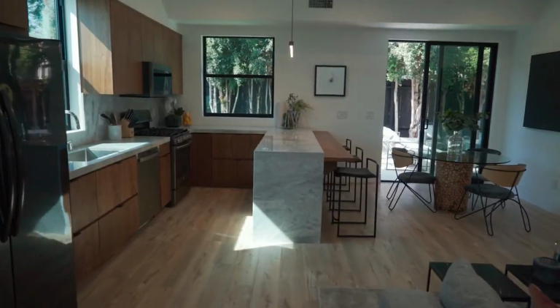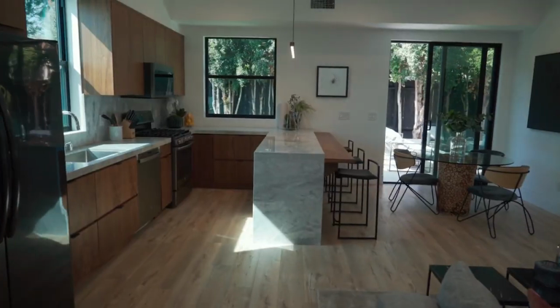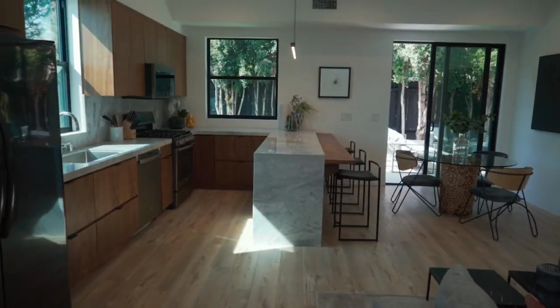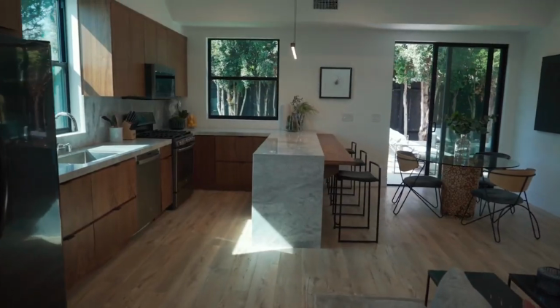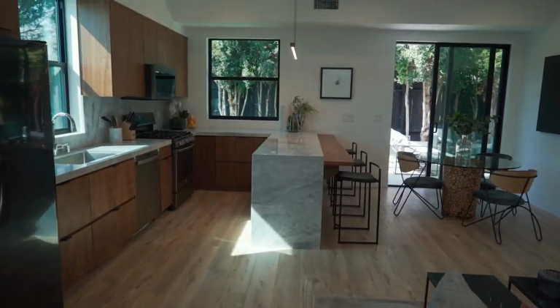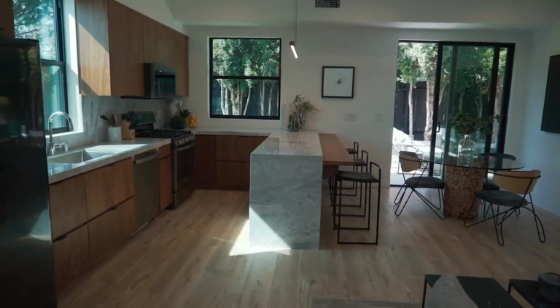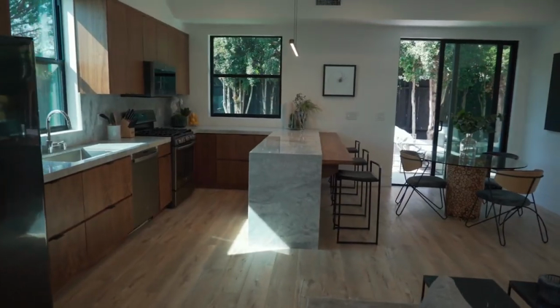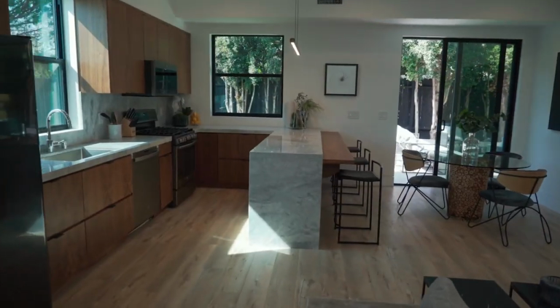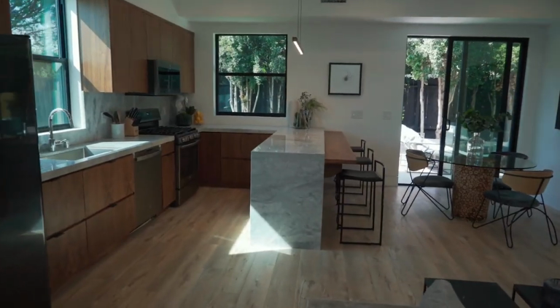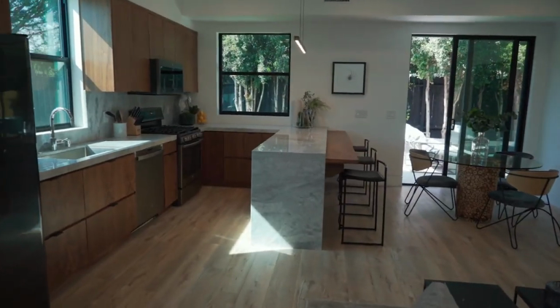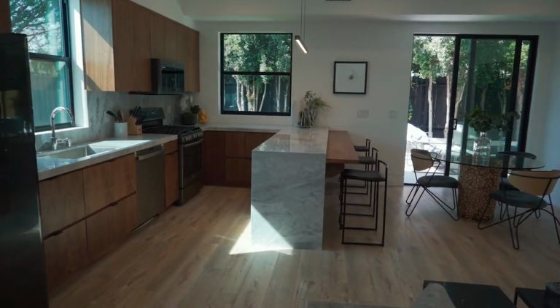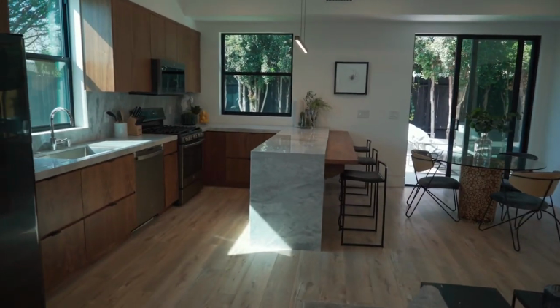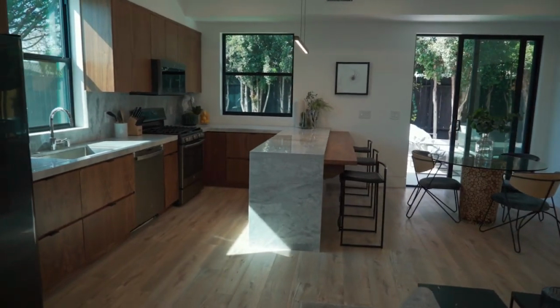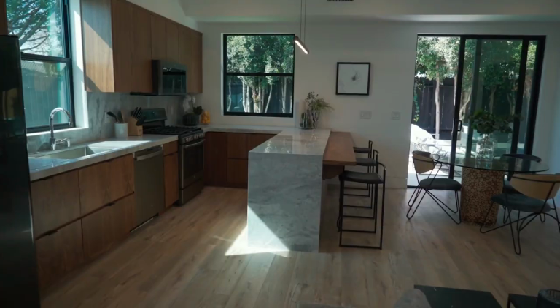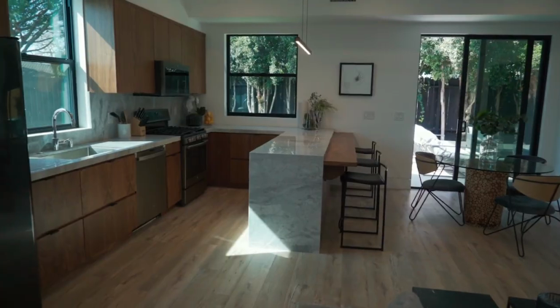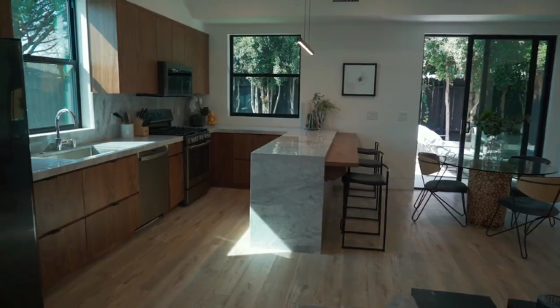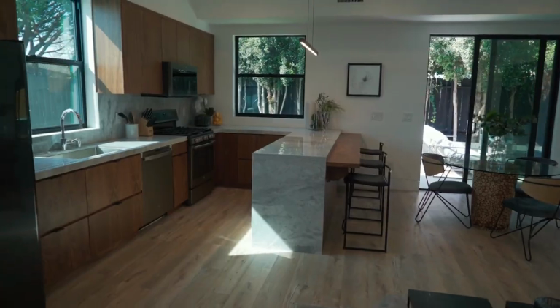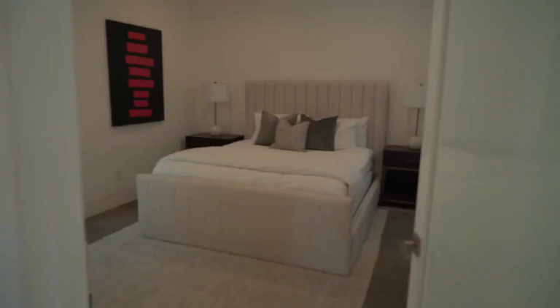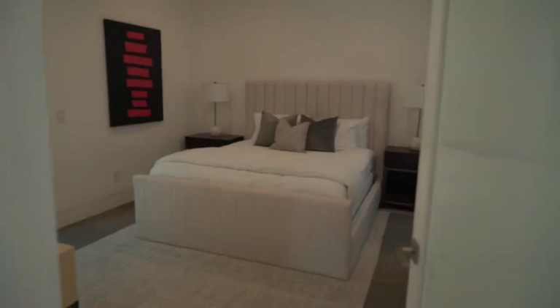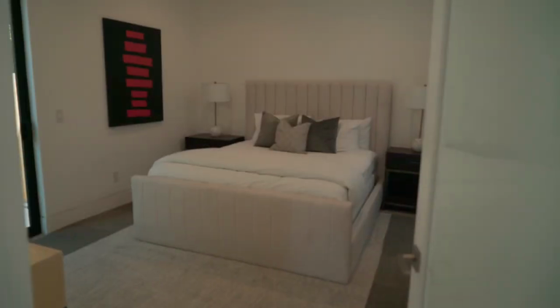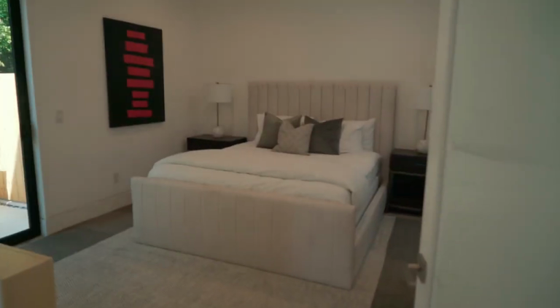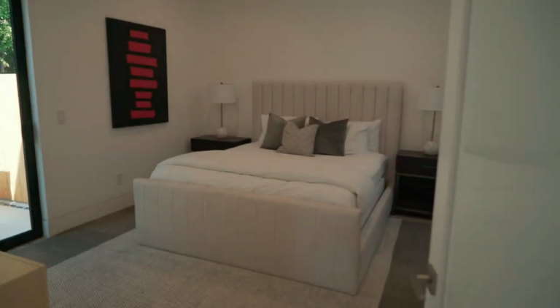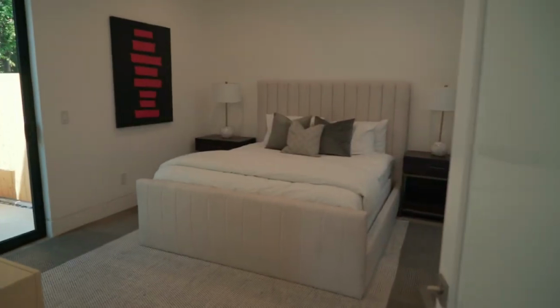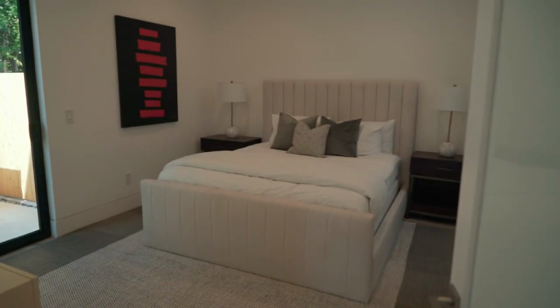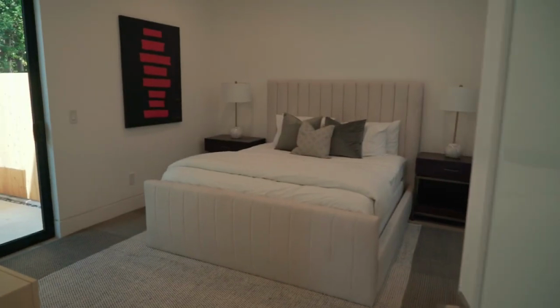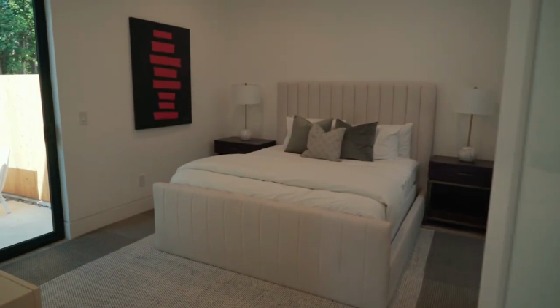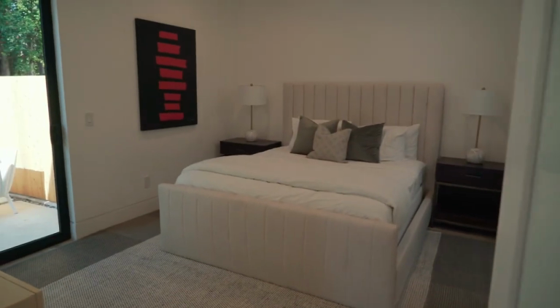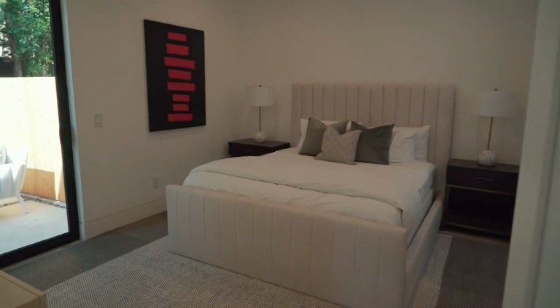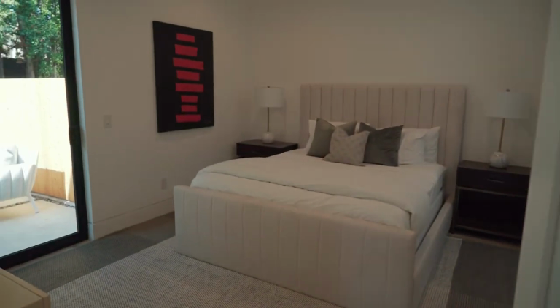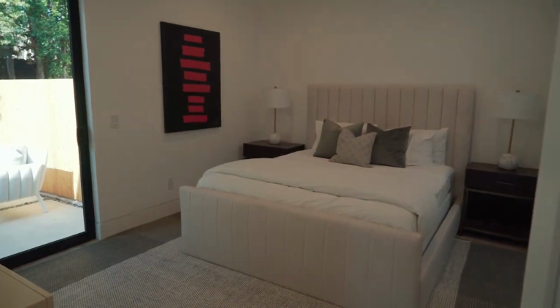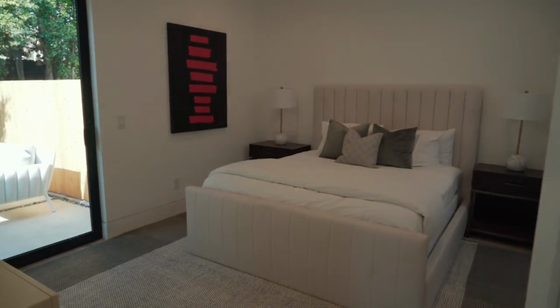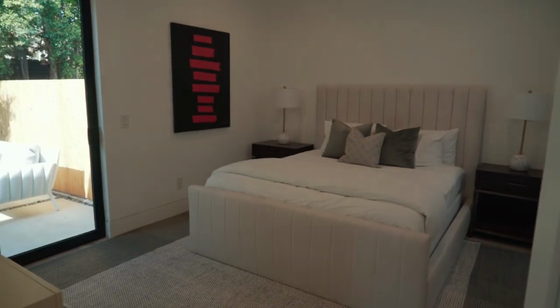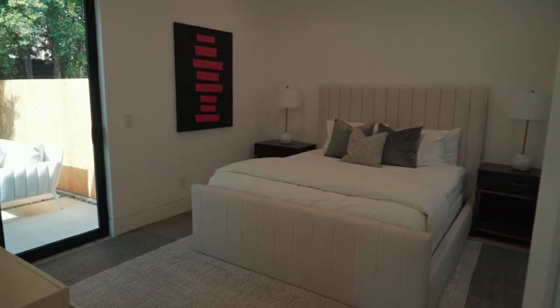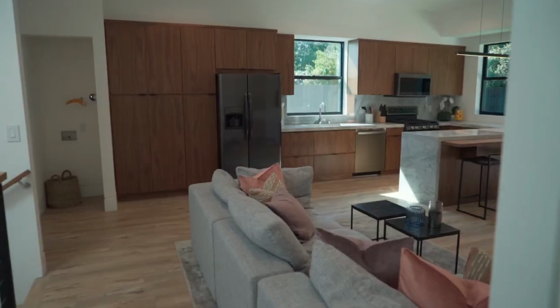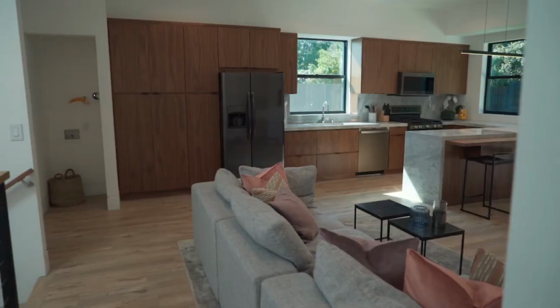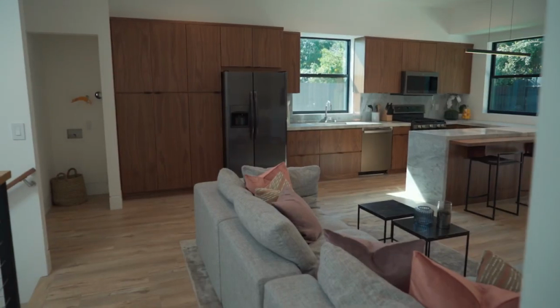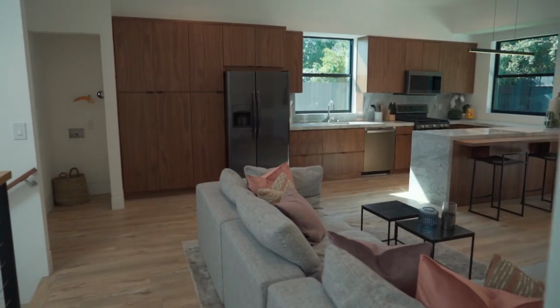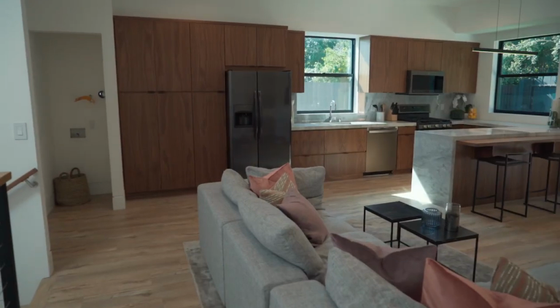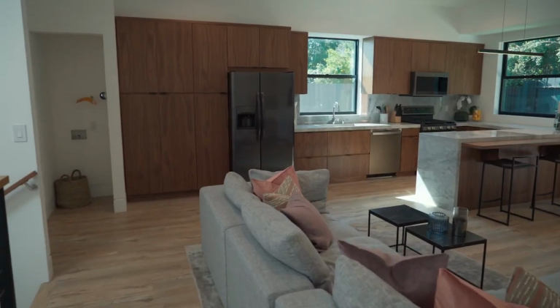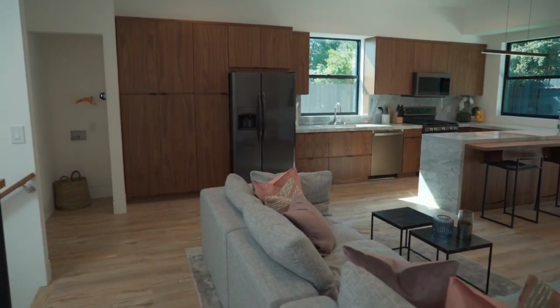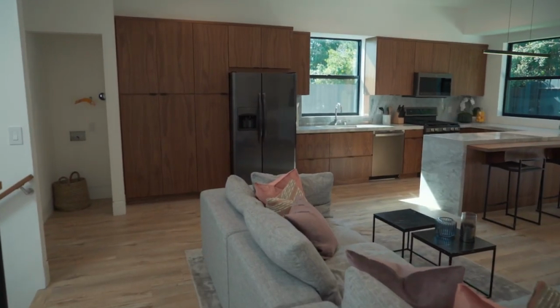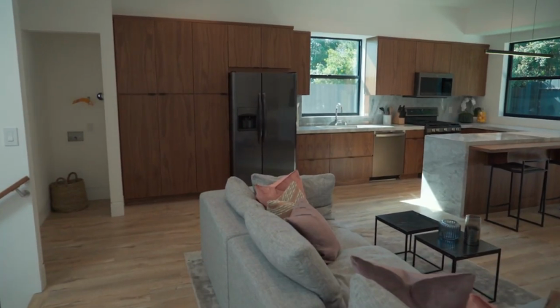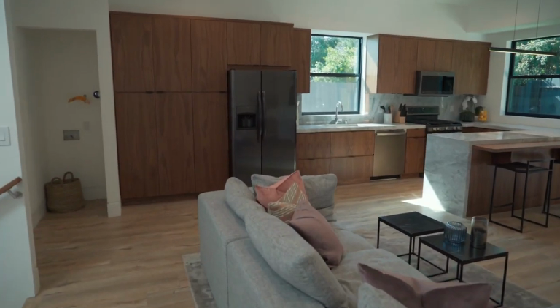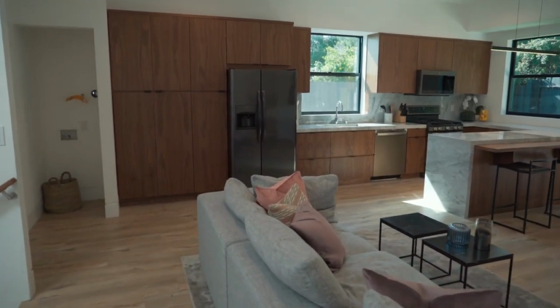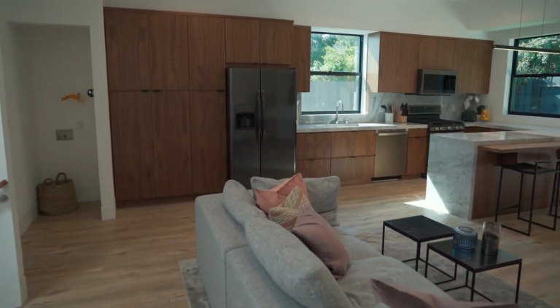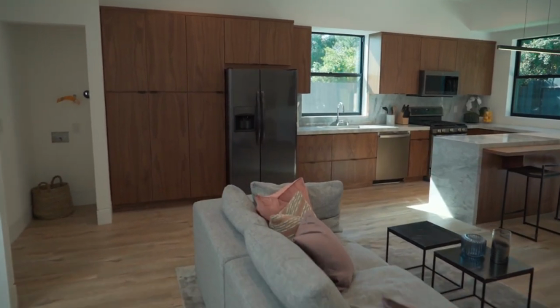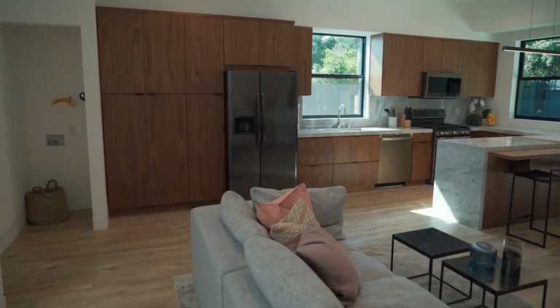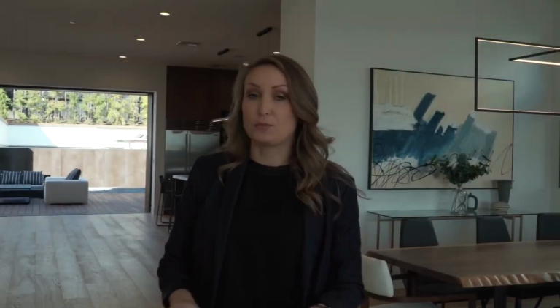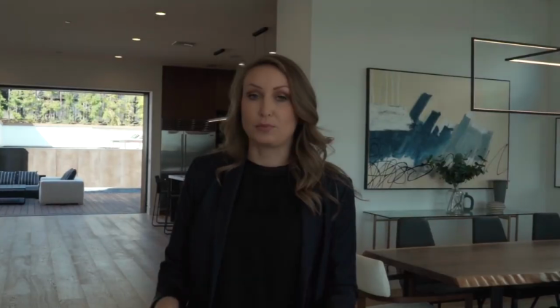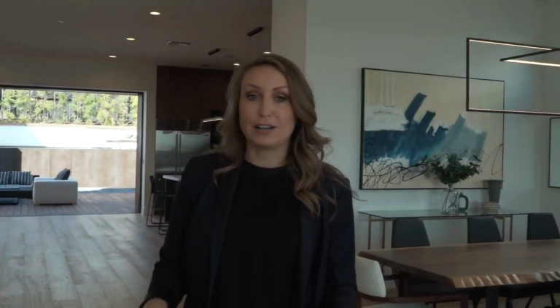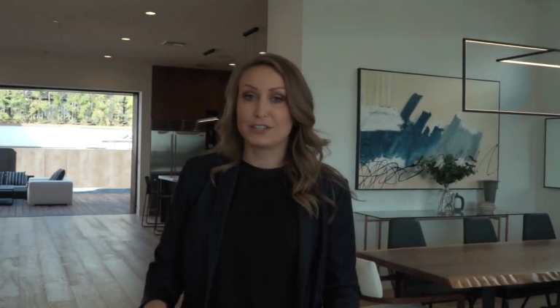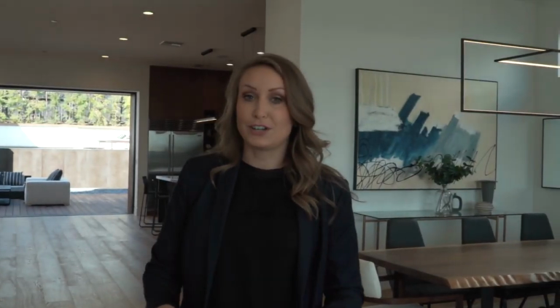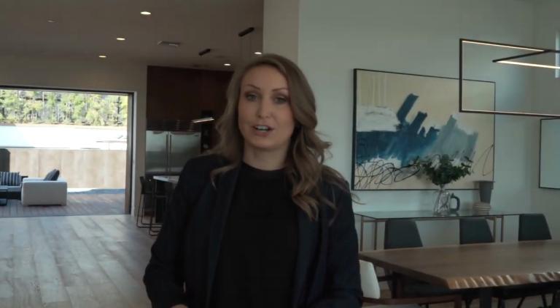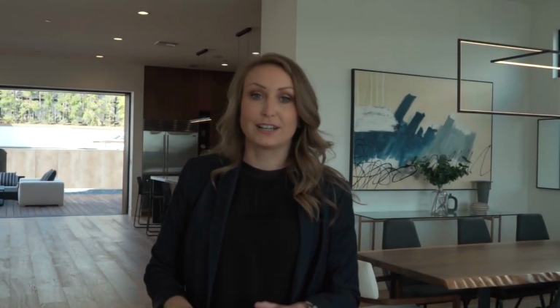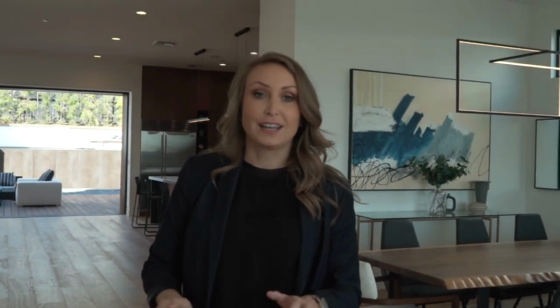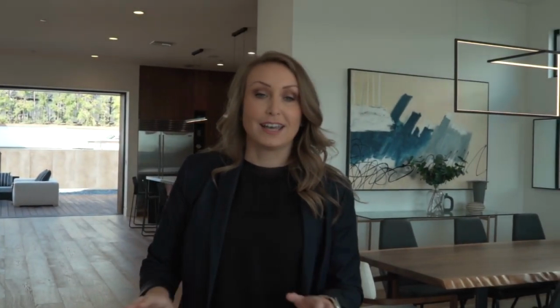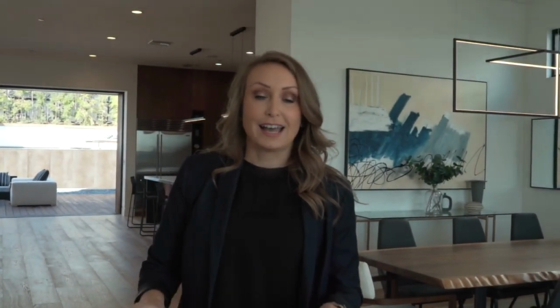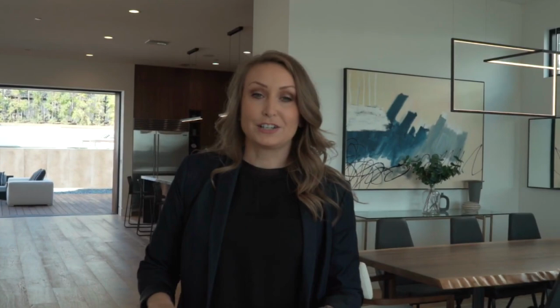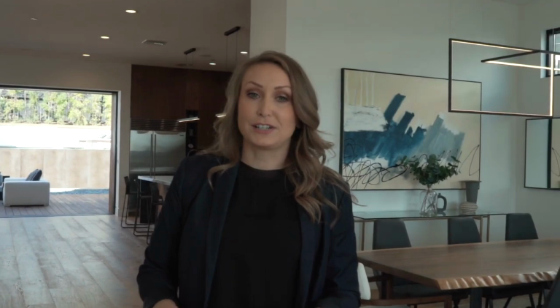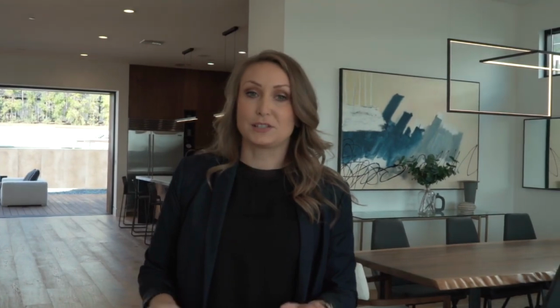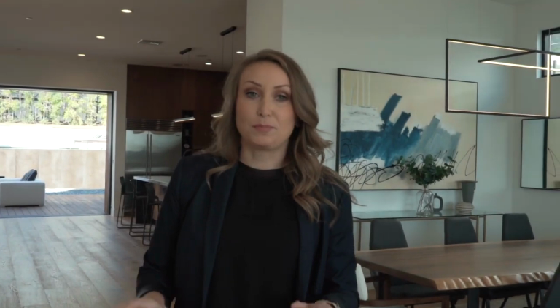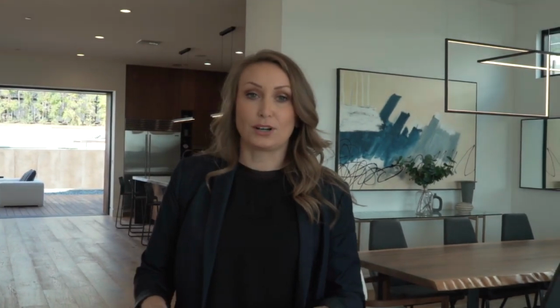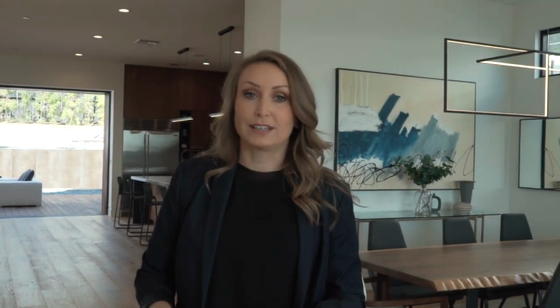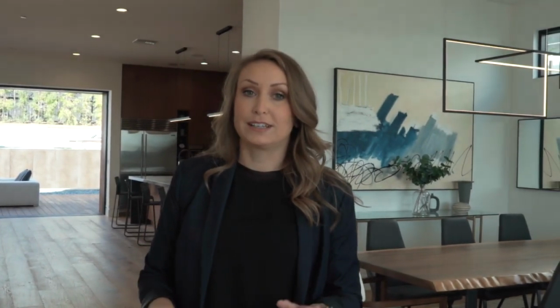Then we have a guest house — two bedrooms, two bathrooms, an amazing kitchen — with its own private yard, address, and parking.